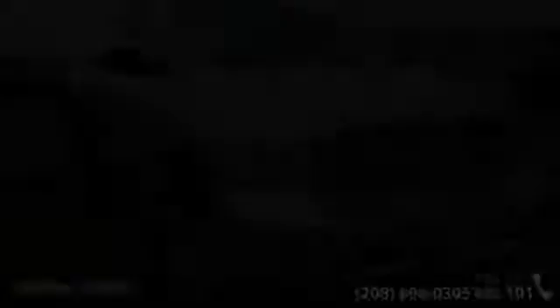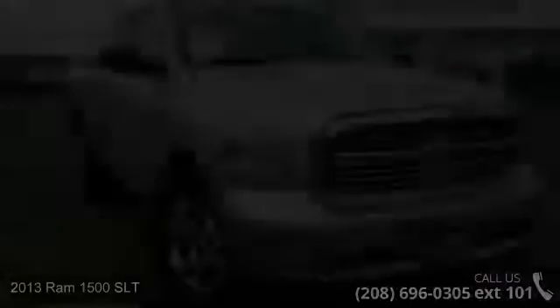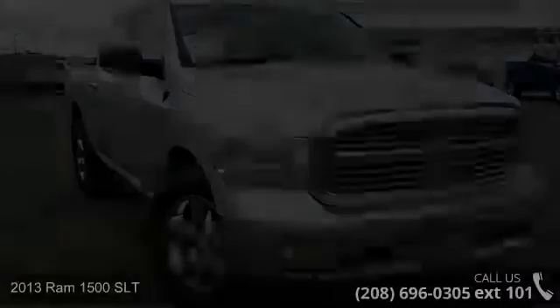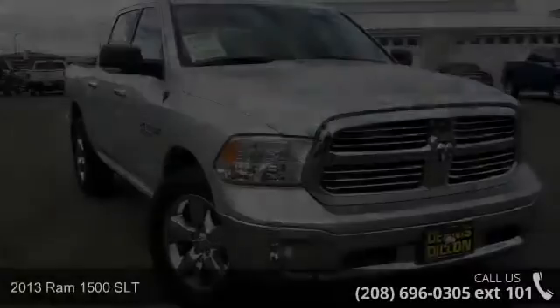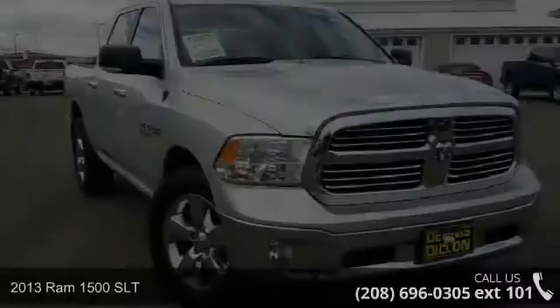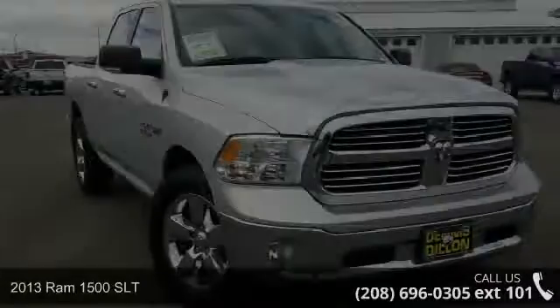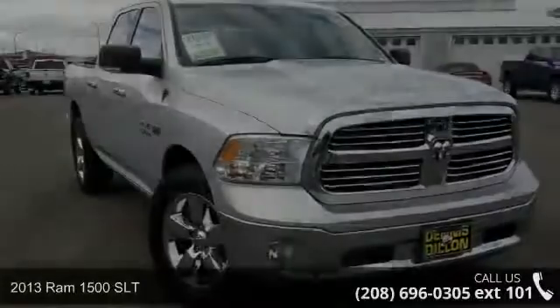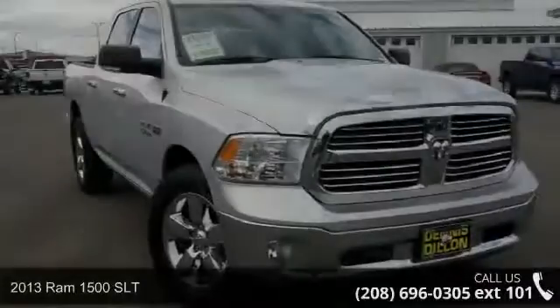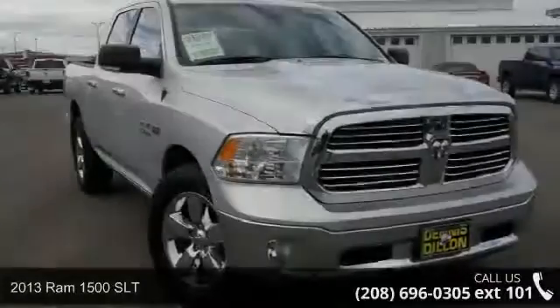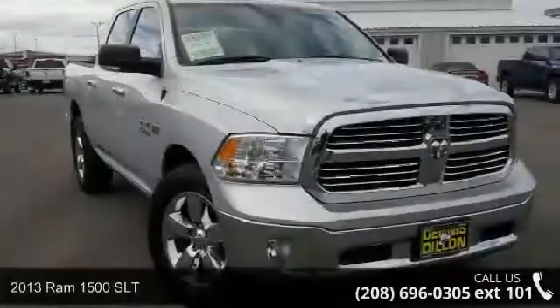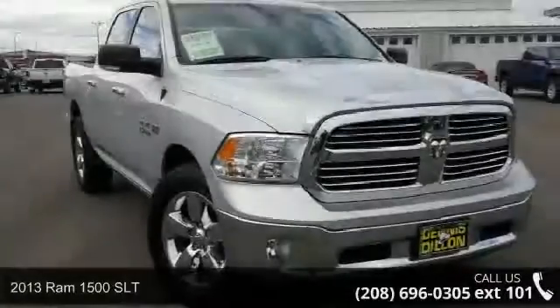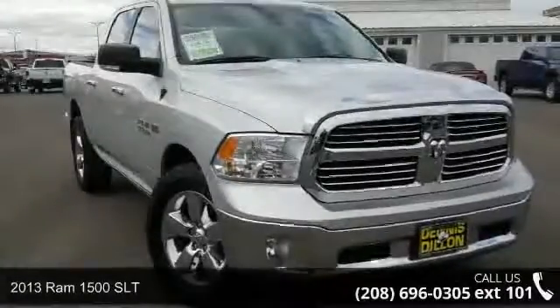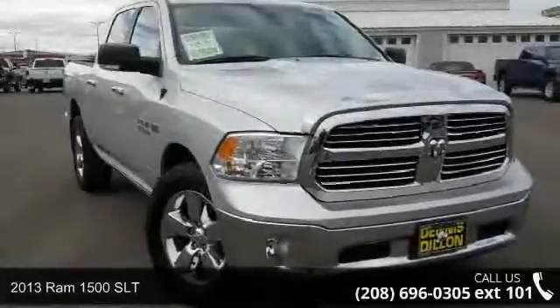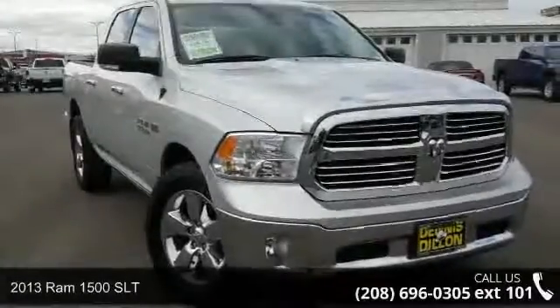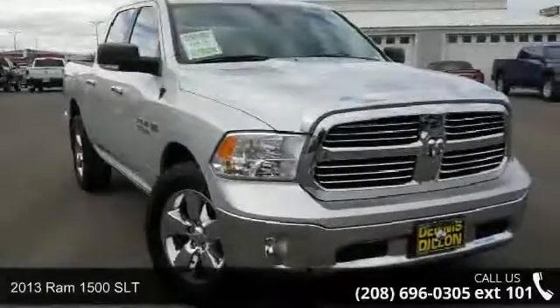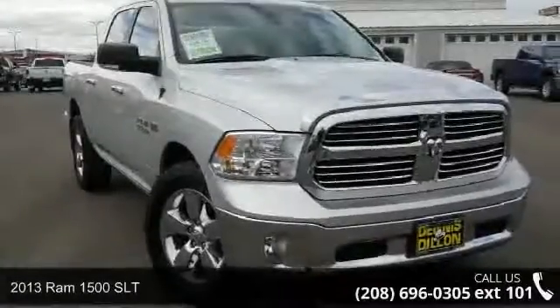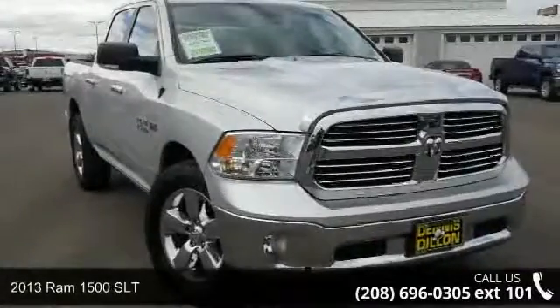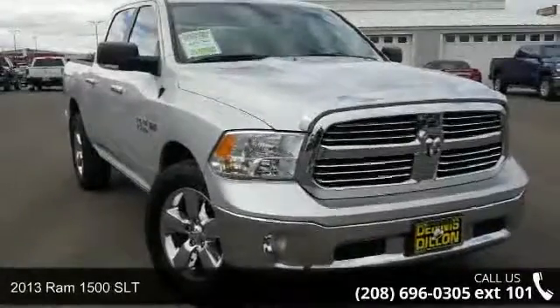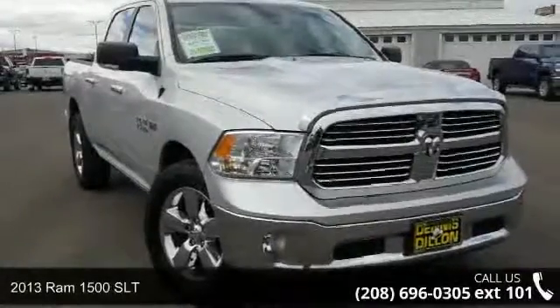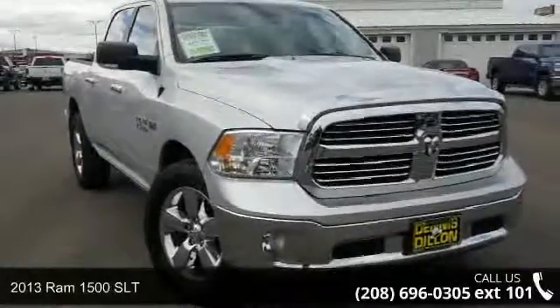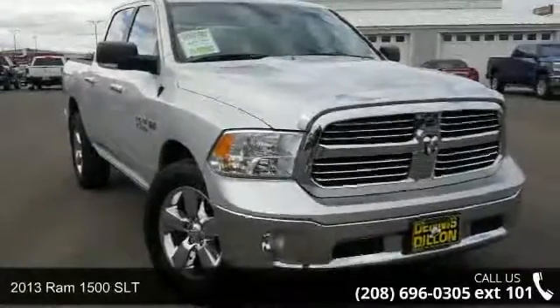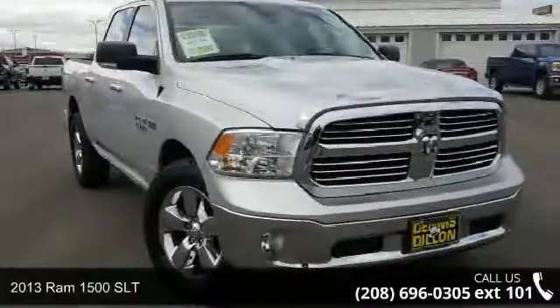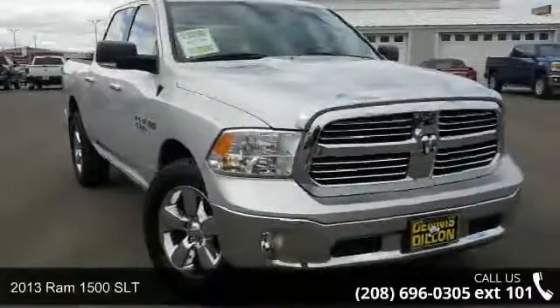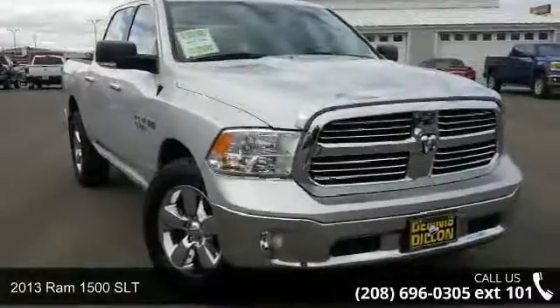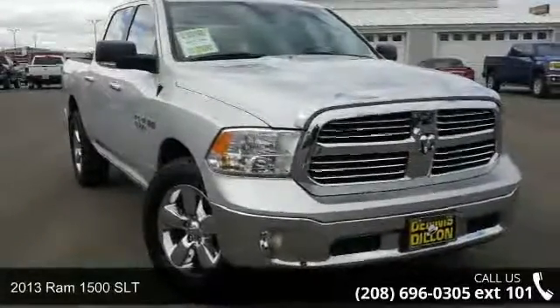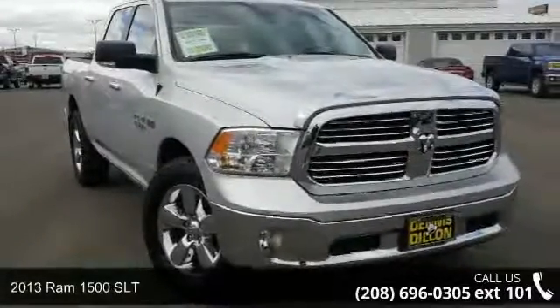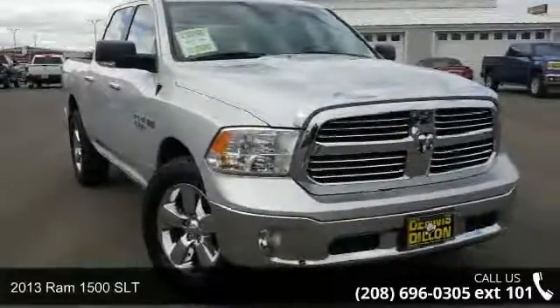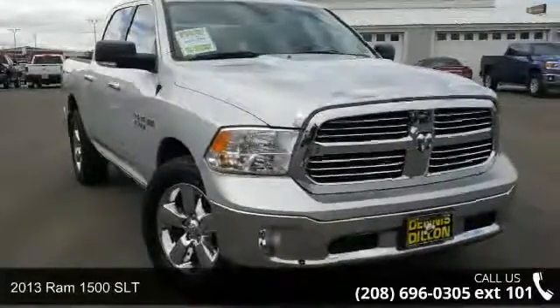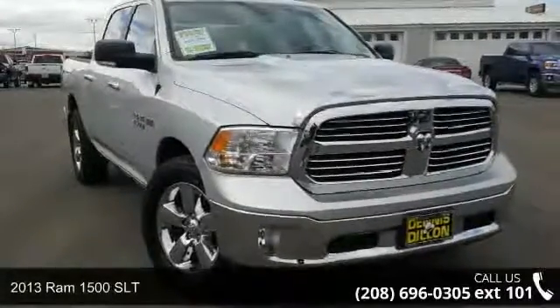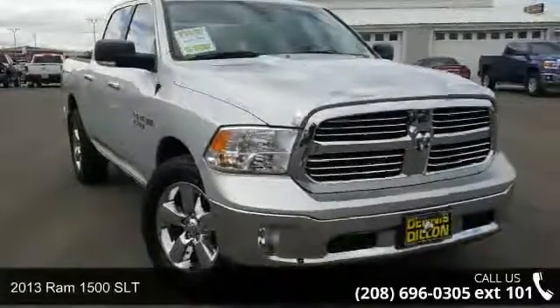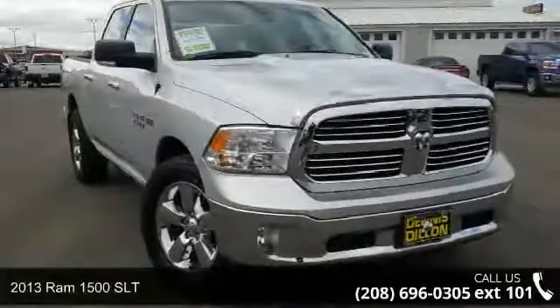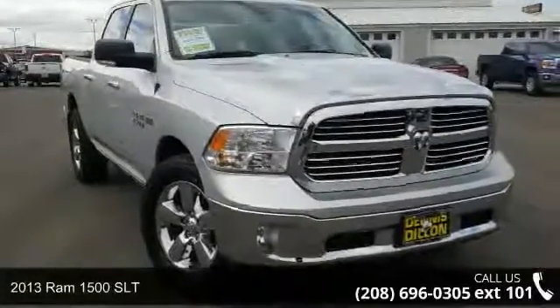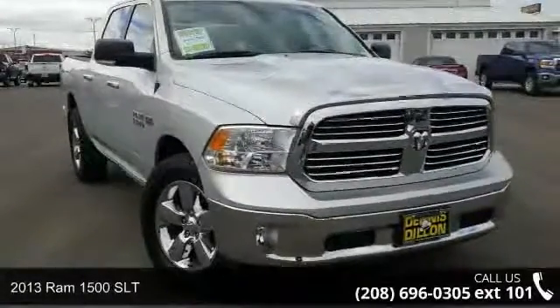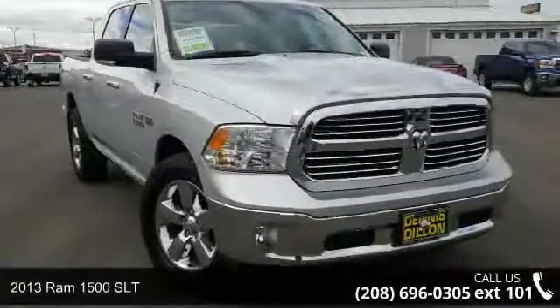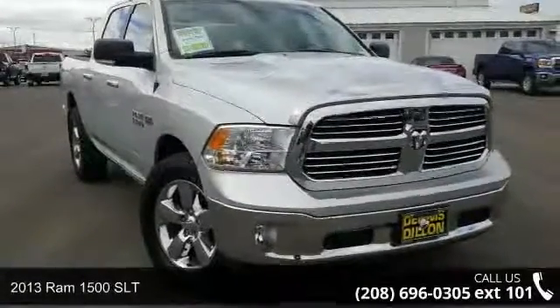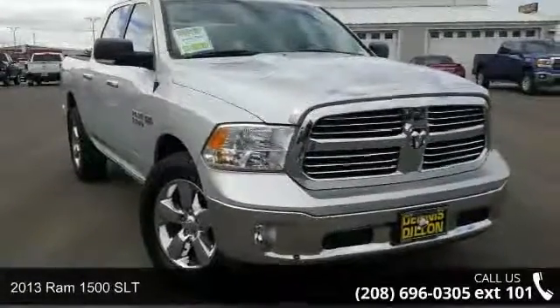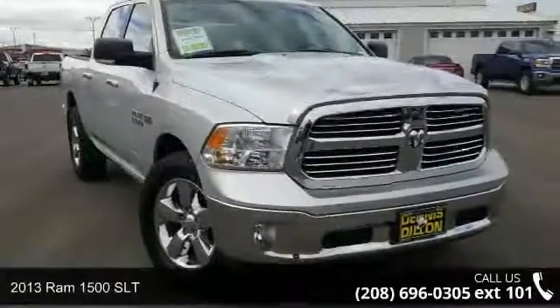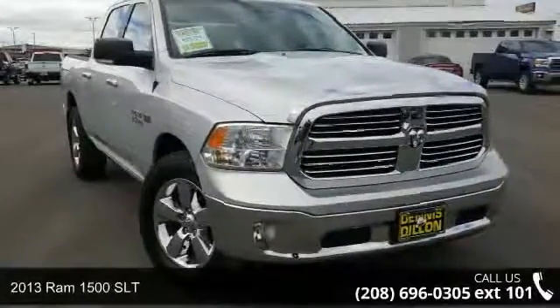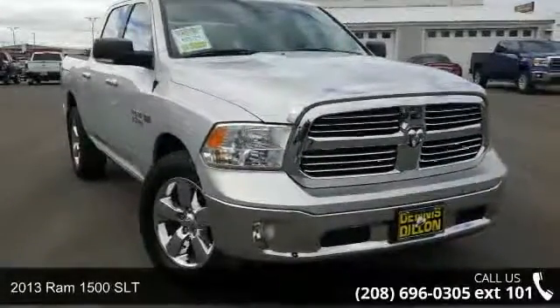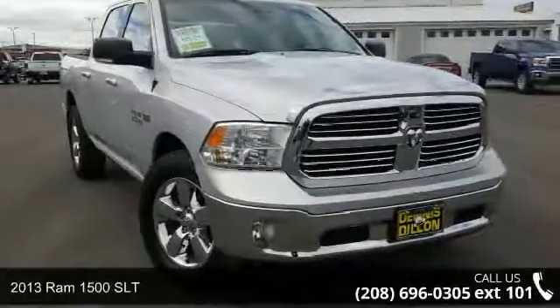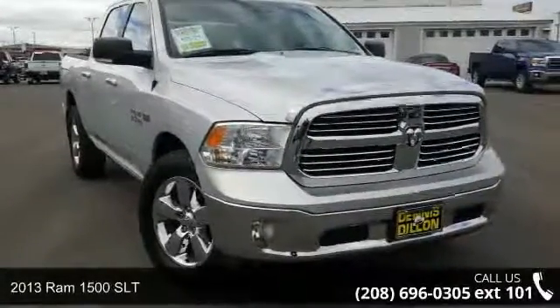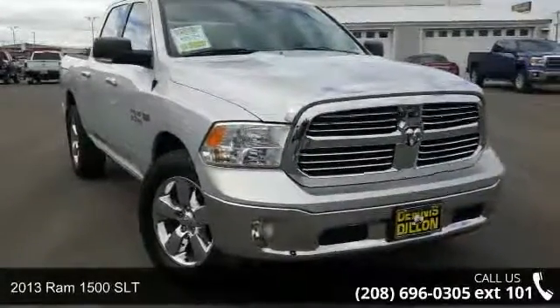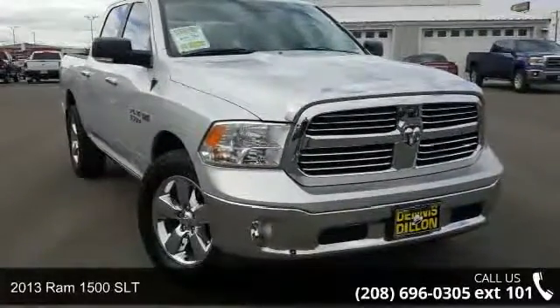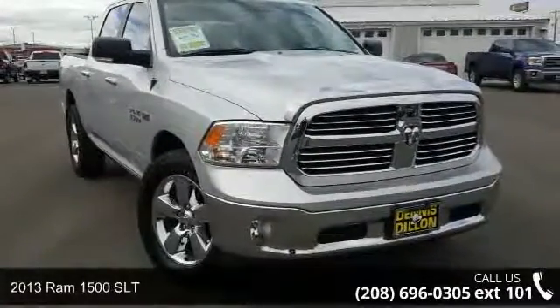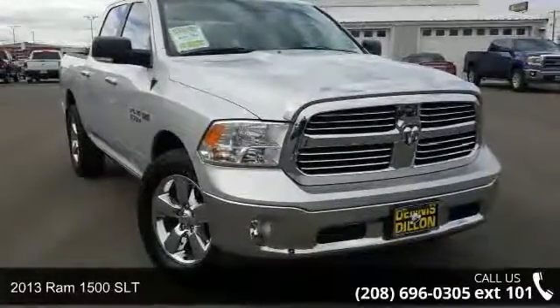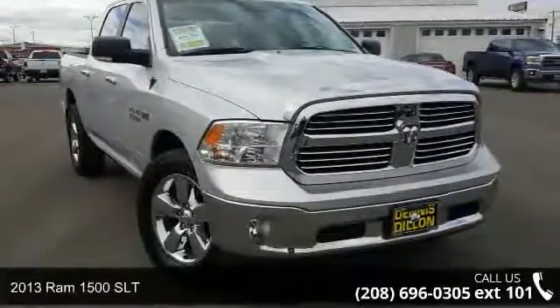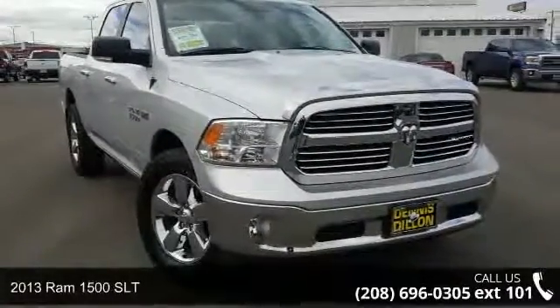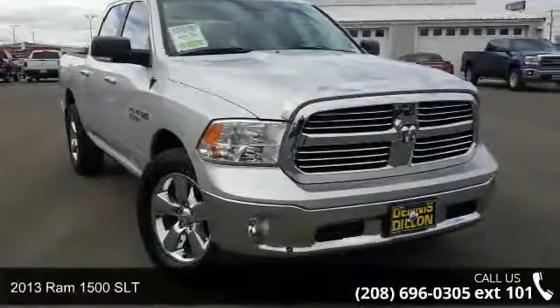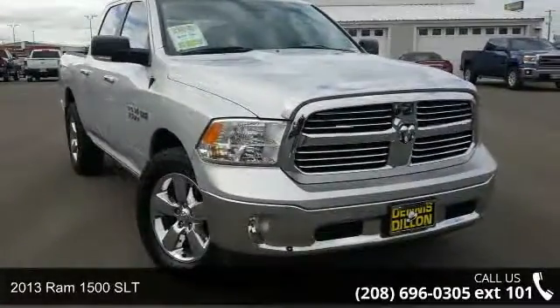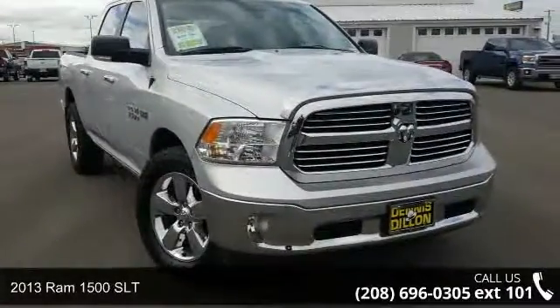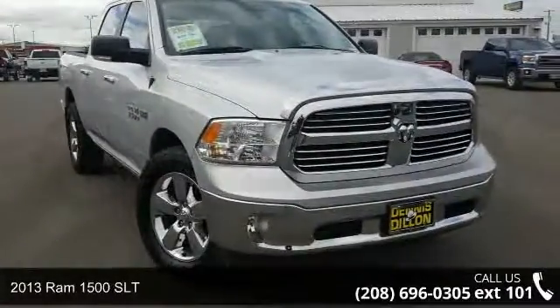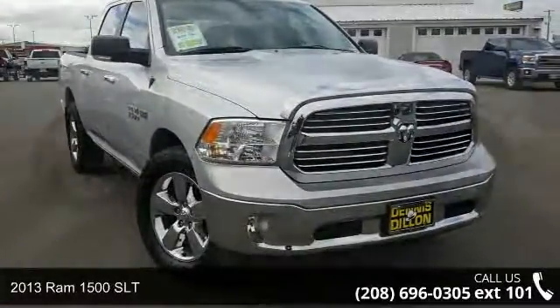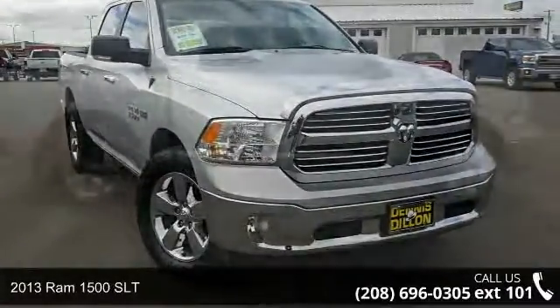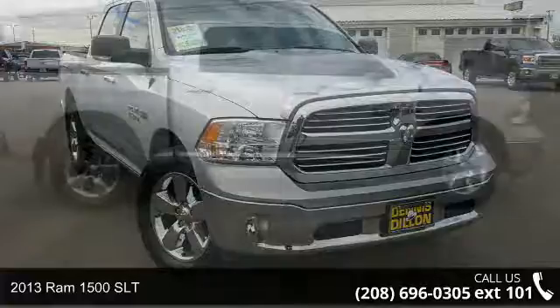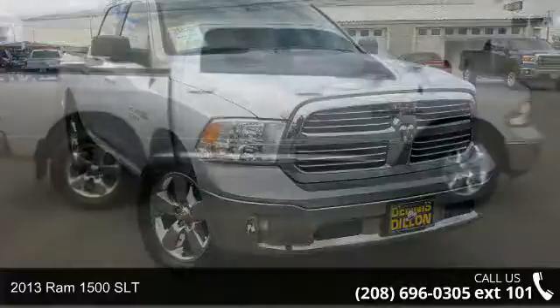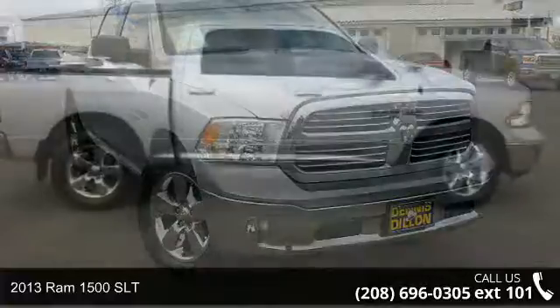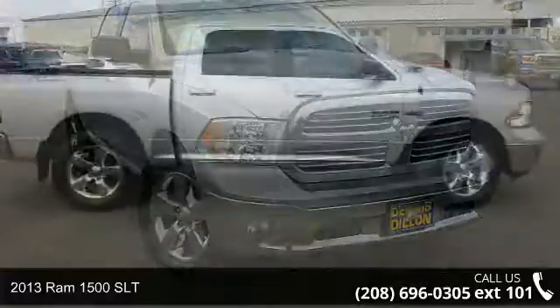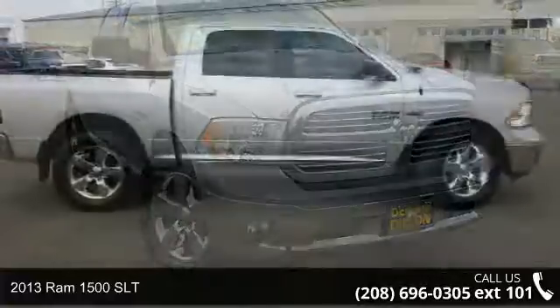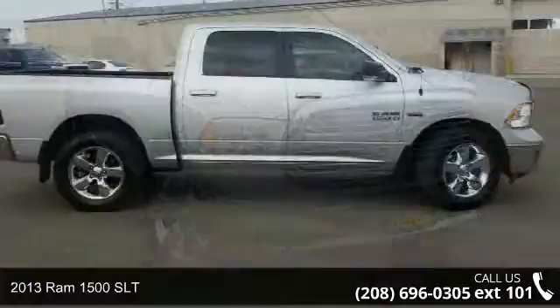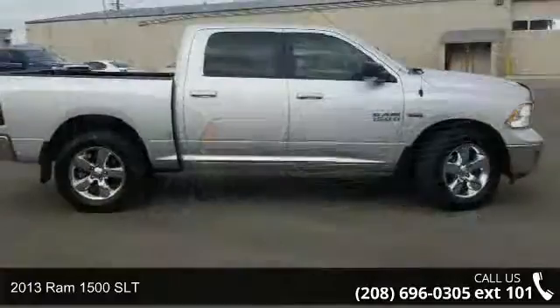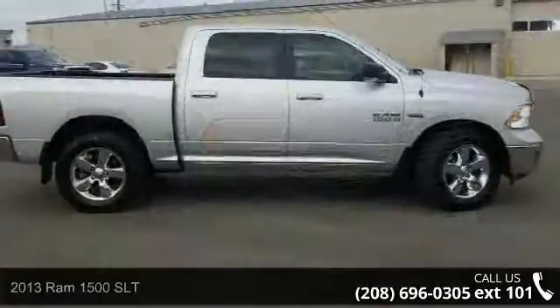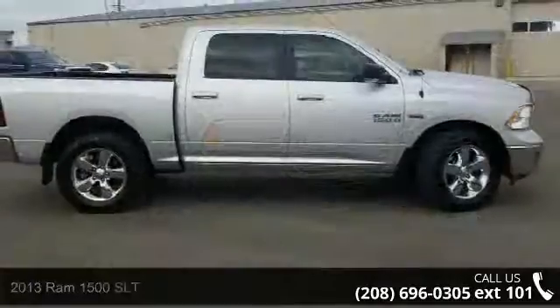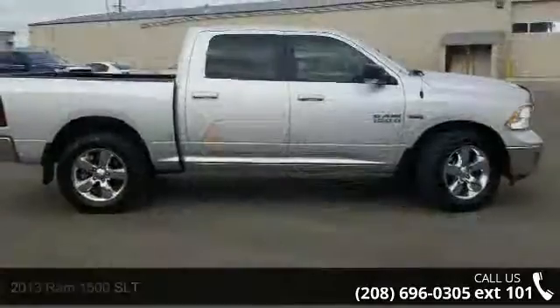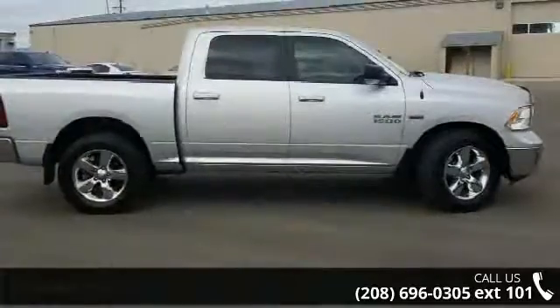Presenting the 2013 Ram 1500 SLT. This may be the set of wheels you've been looking for.